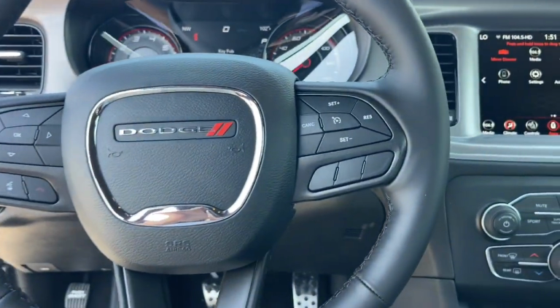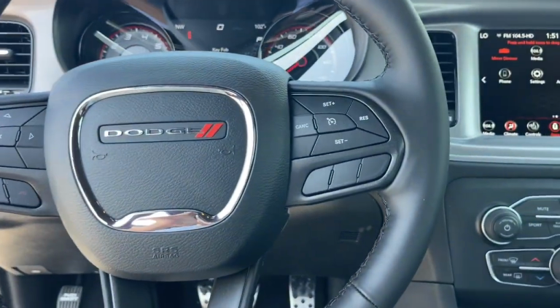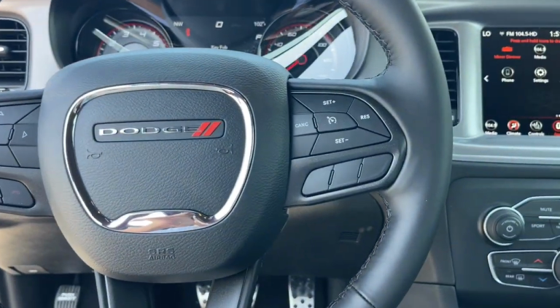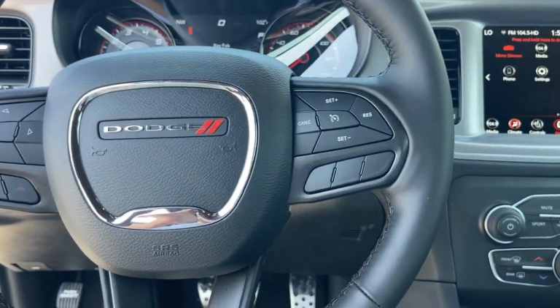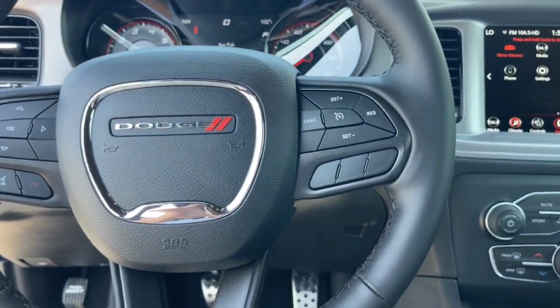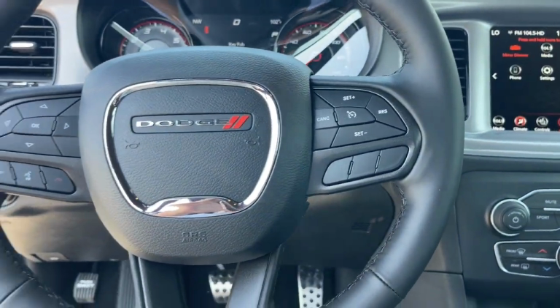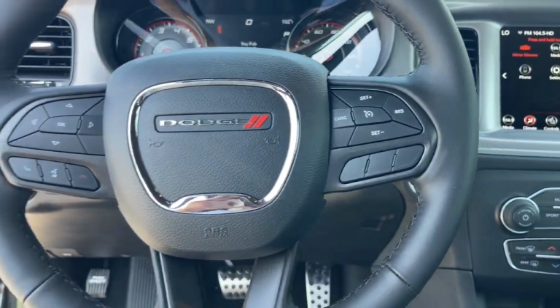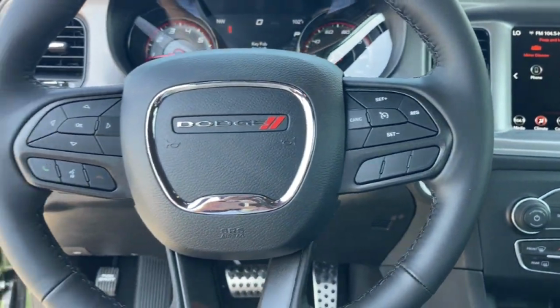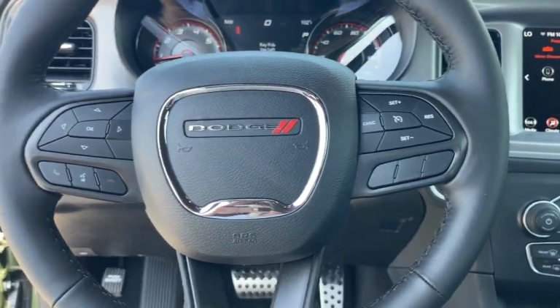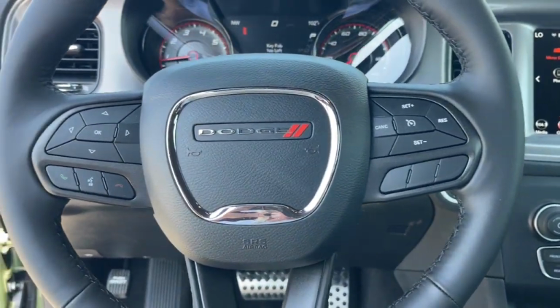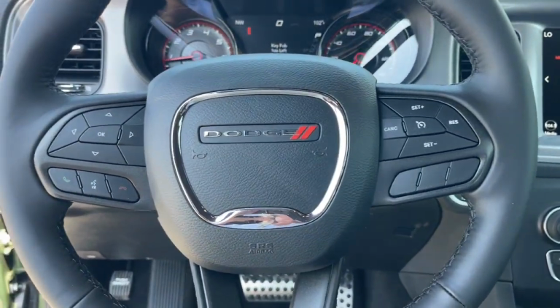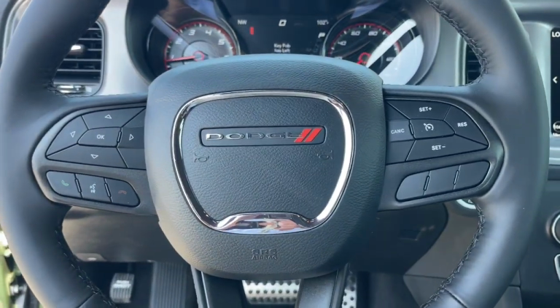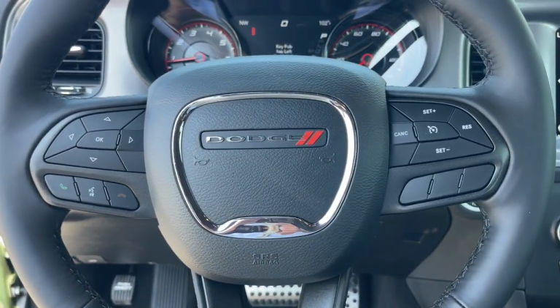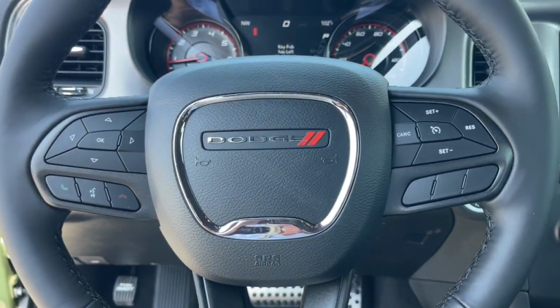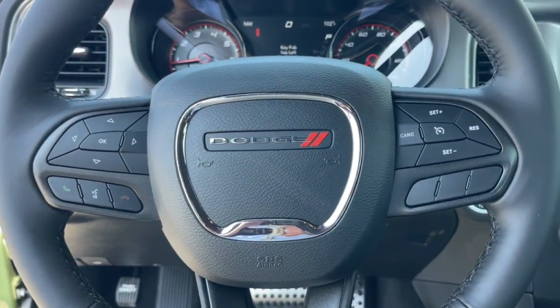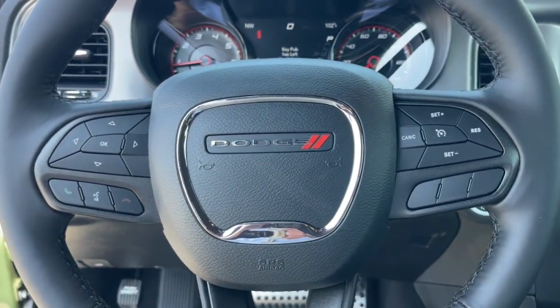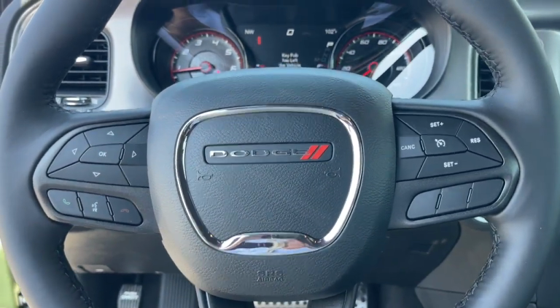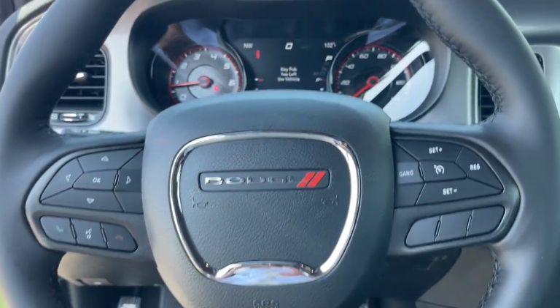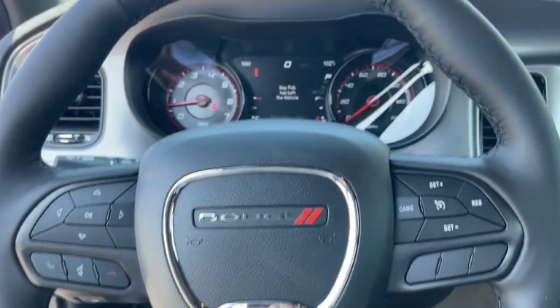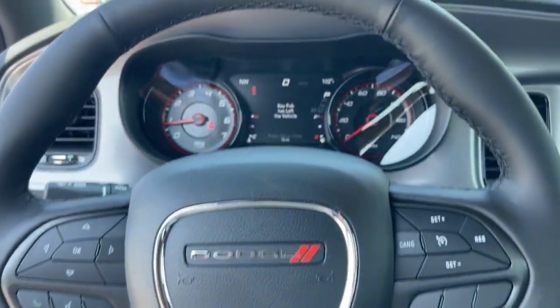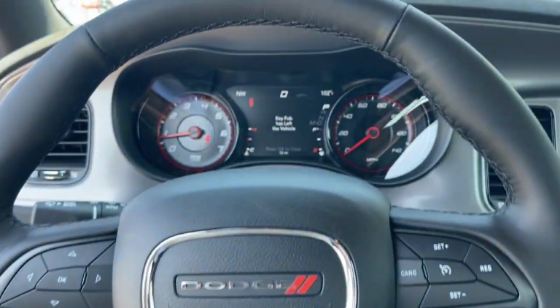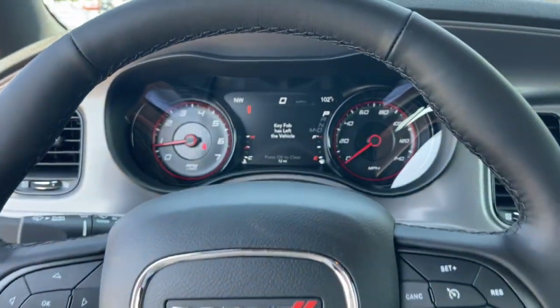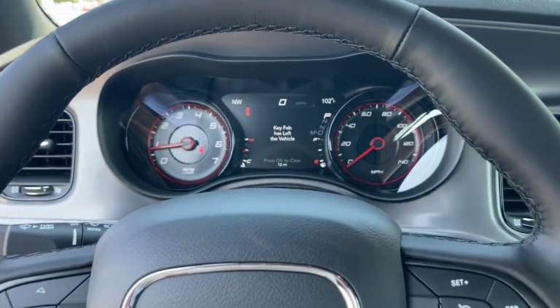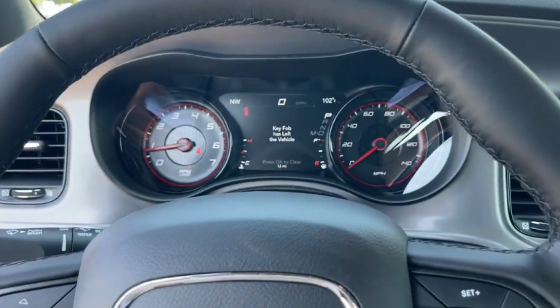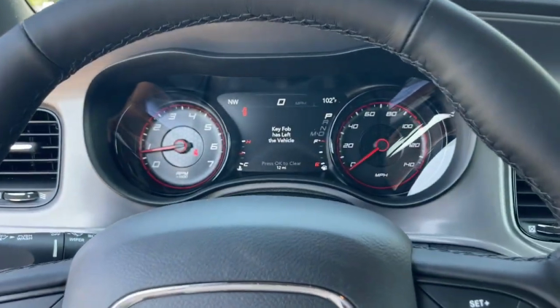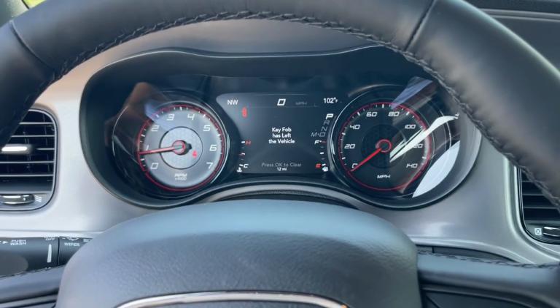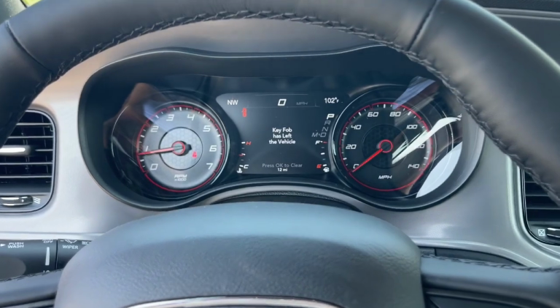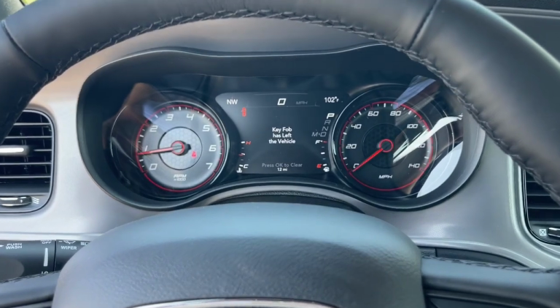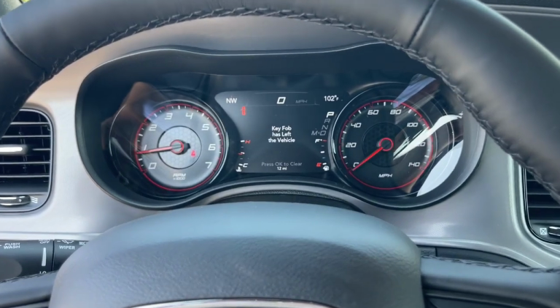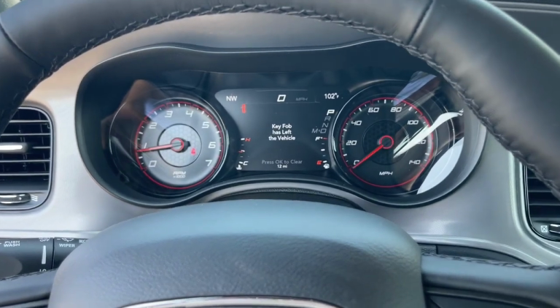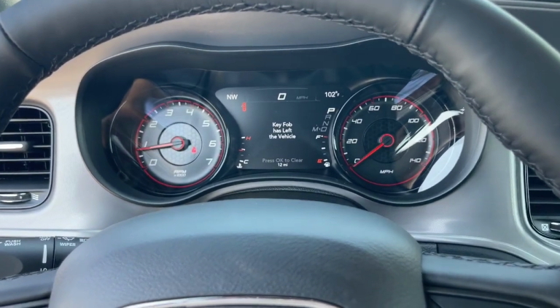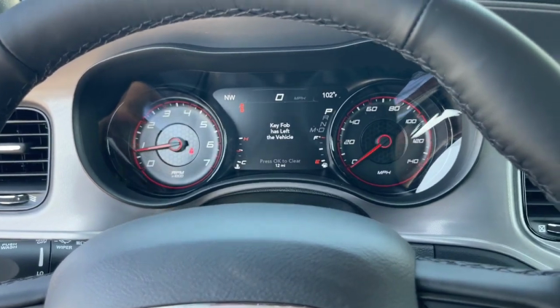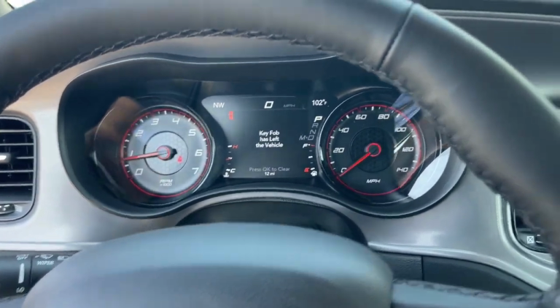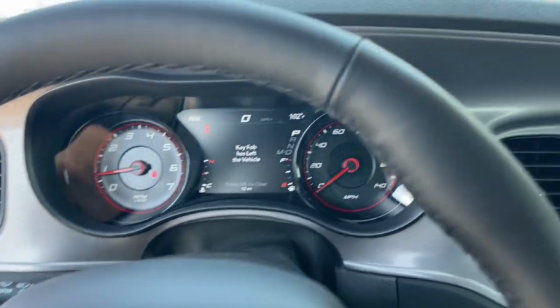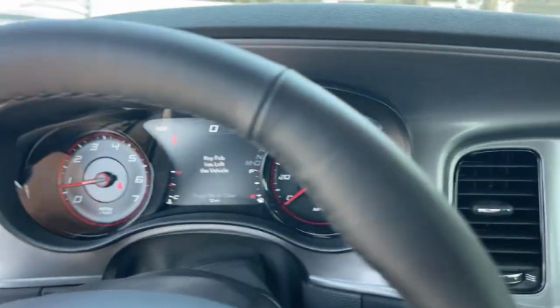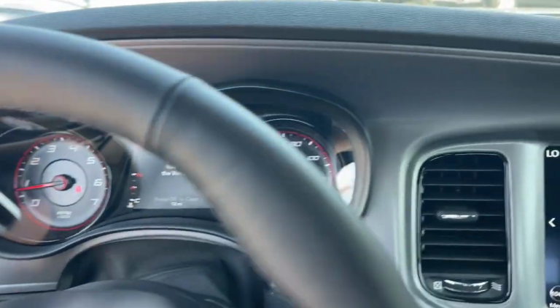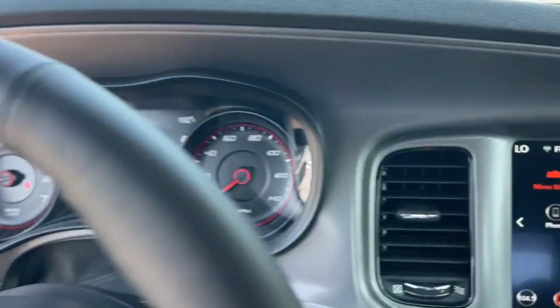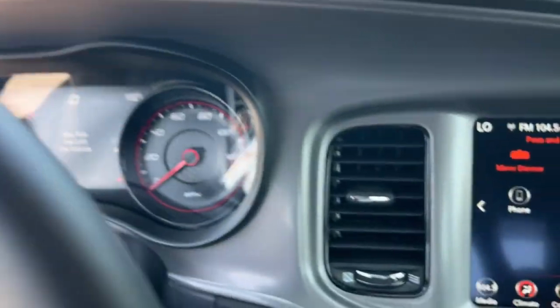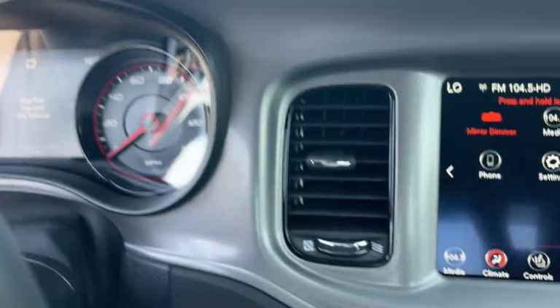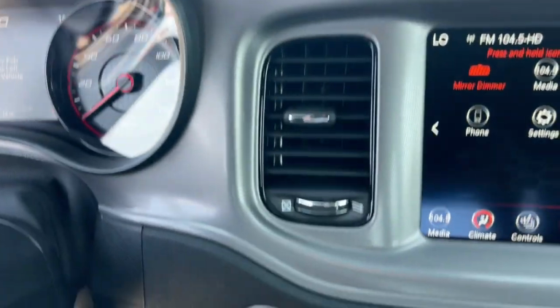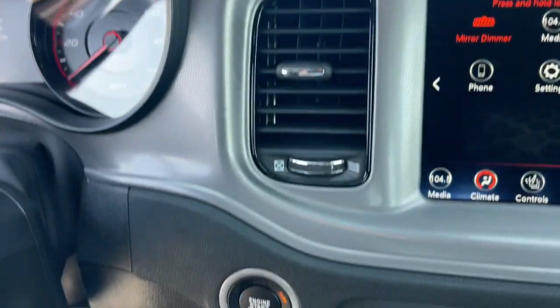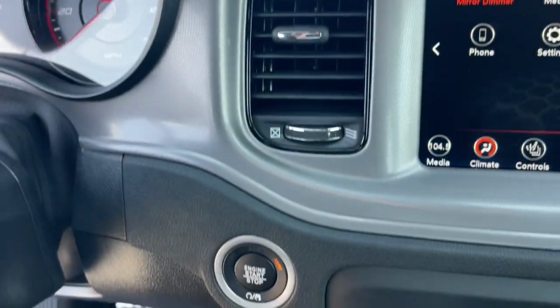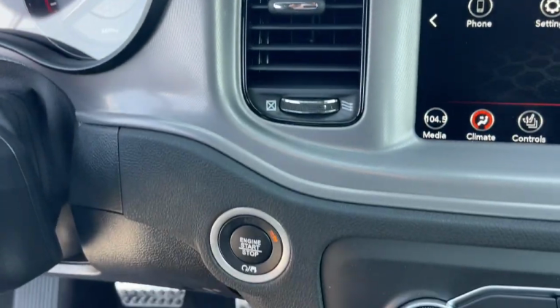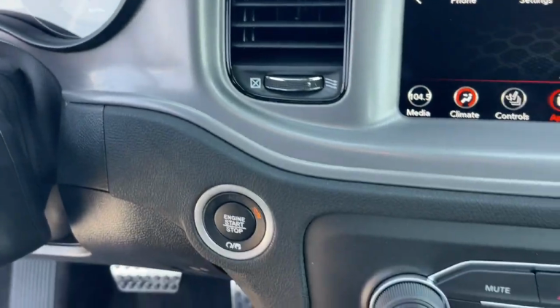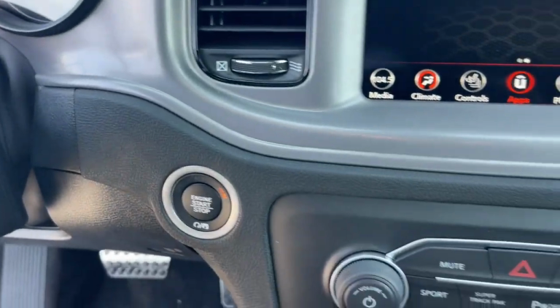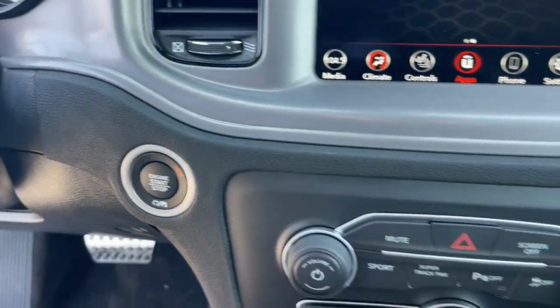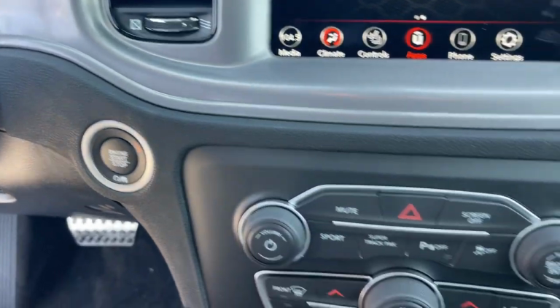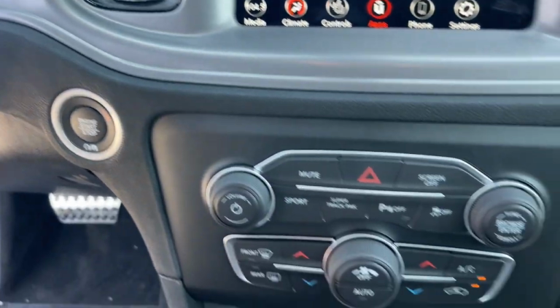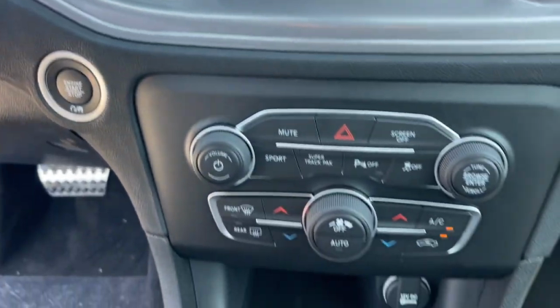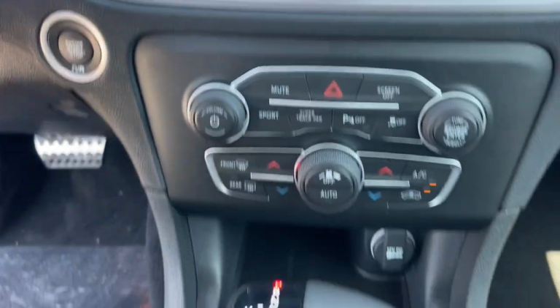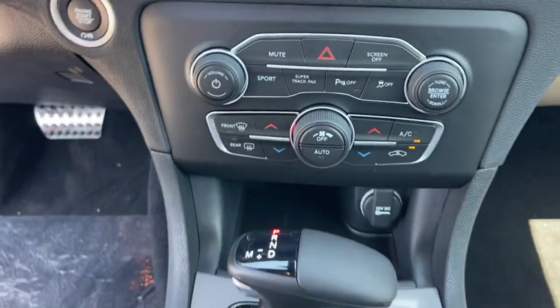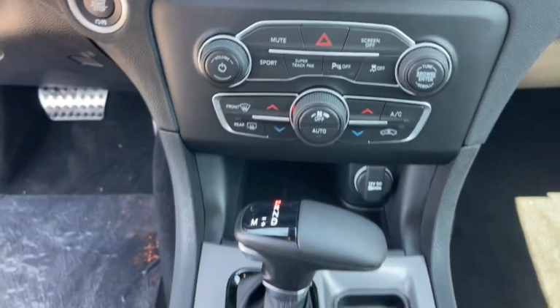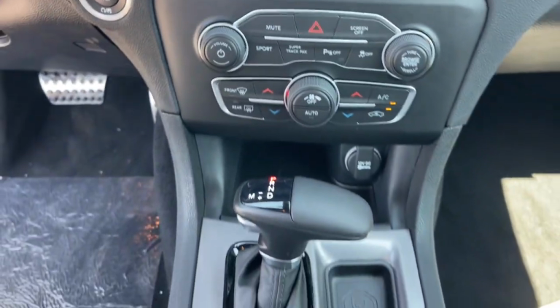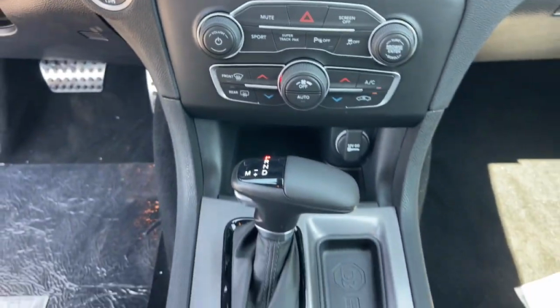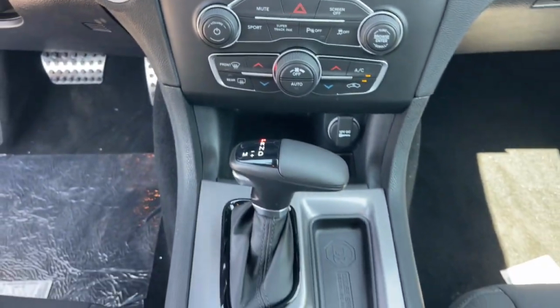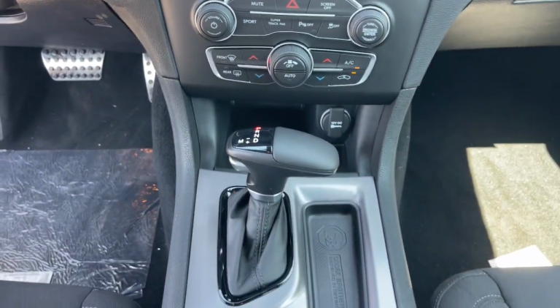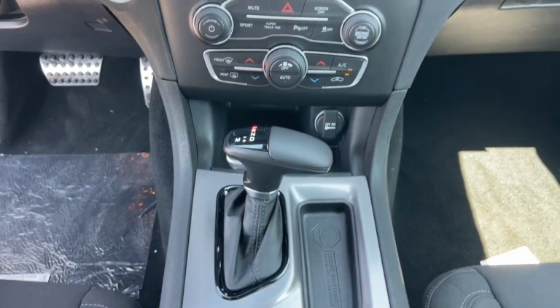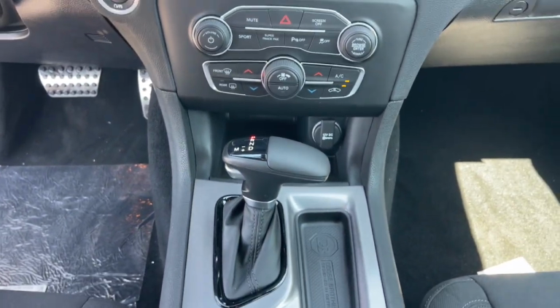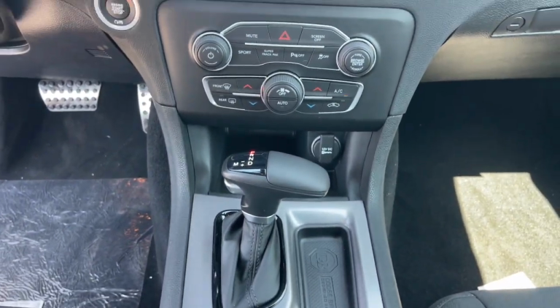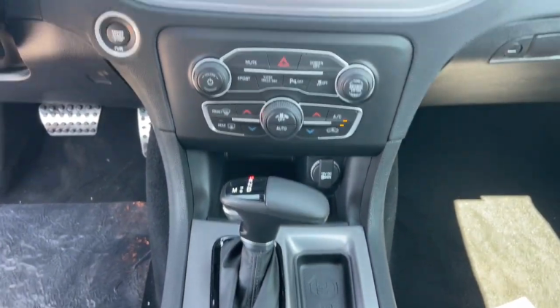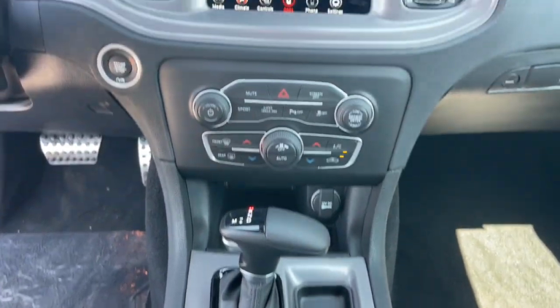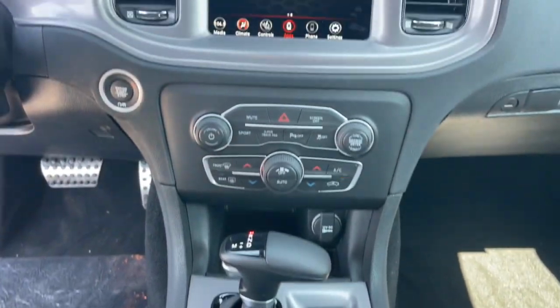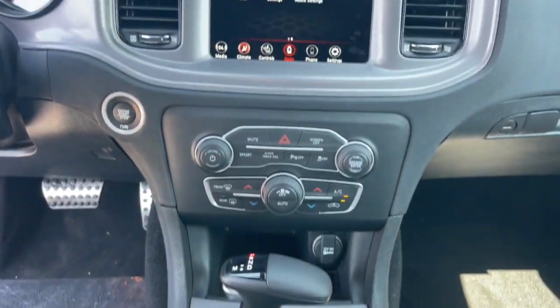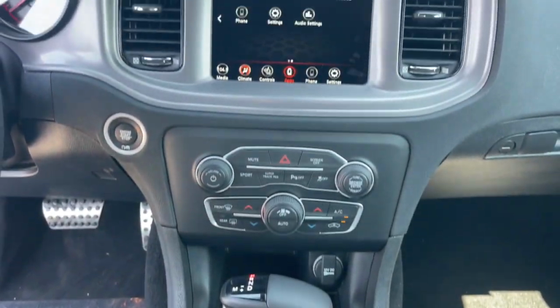Keyless entry, backup camera, lane-keeping assist, premium sound system, satellite radio, heated mirrors.